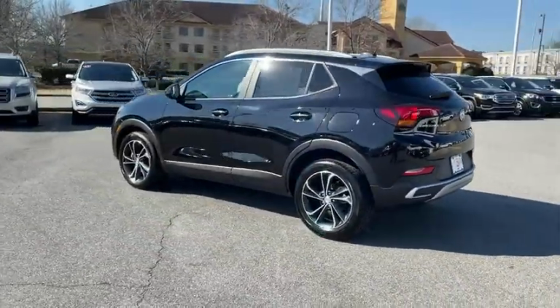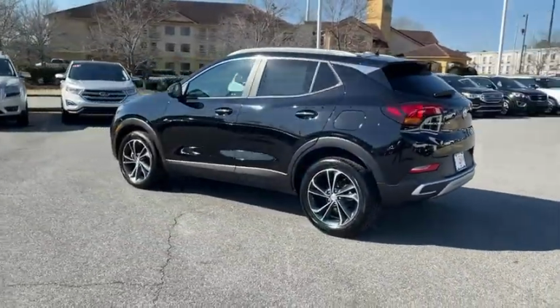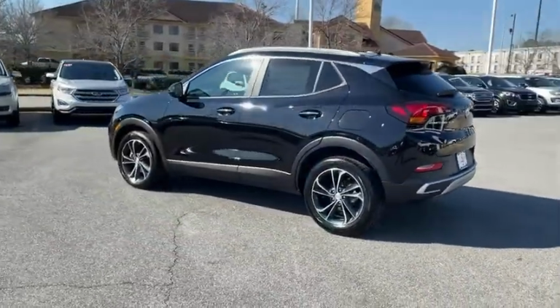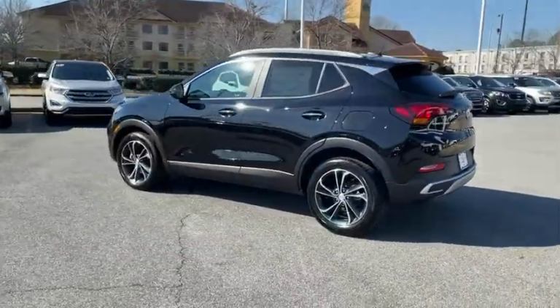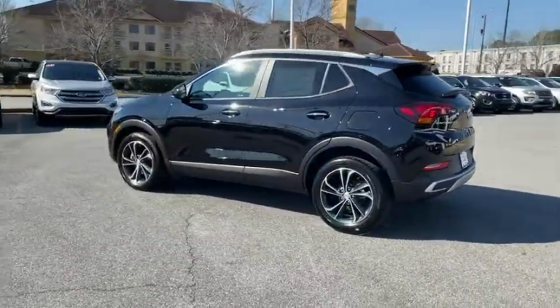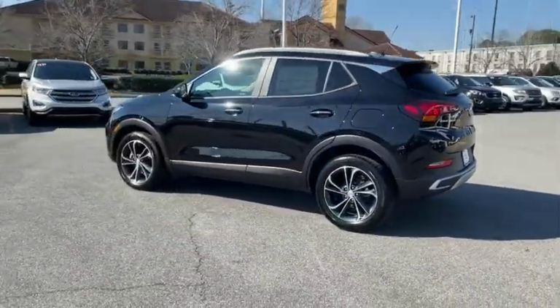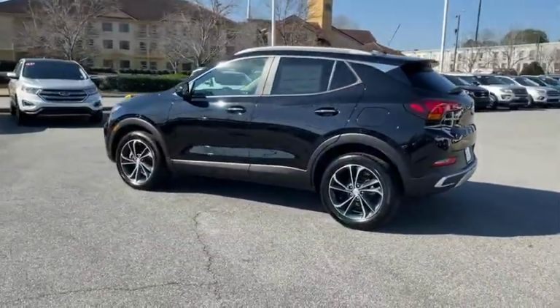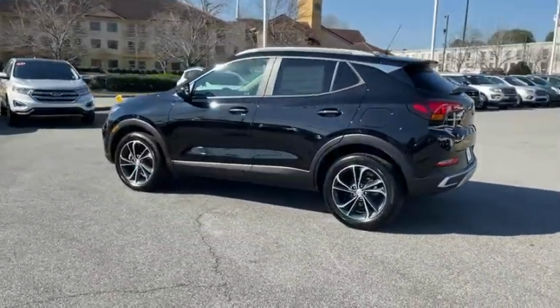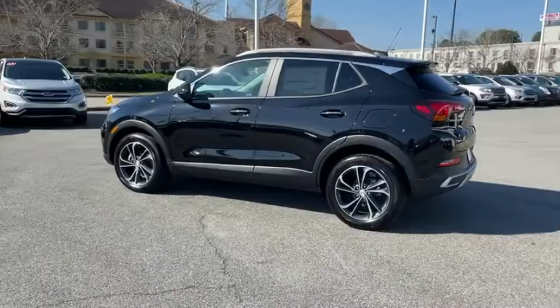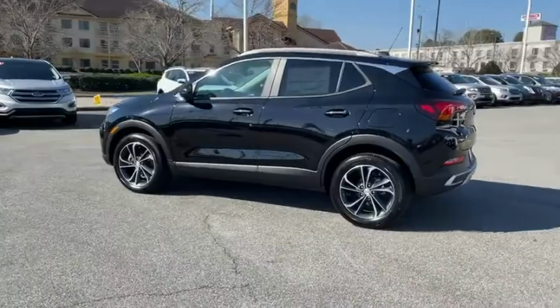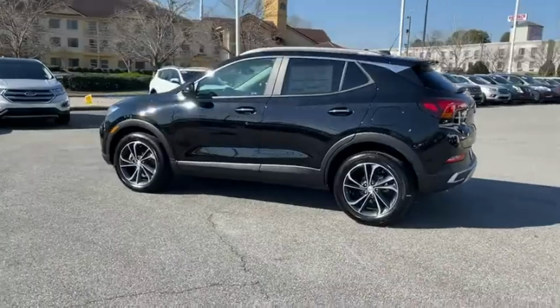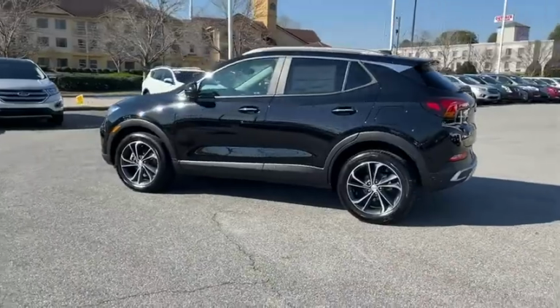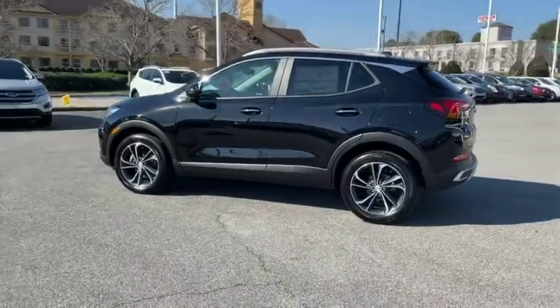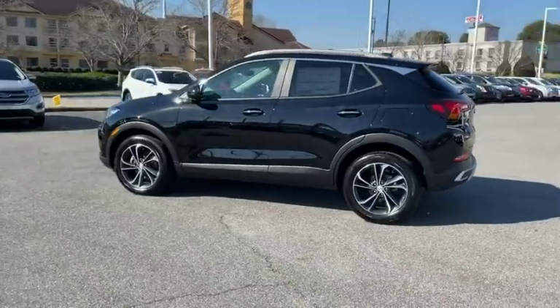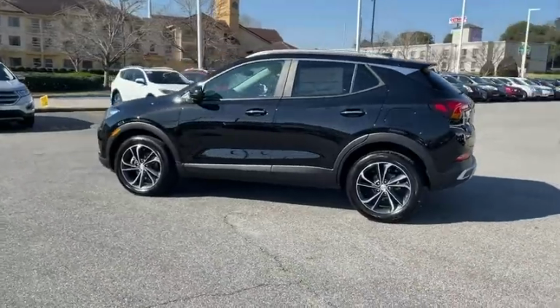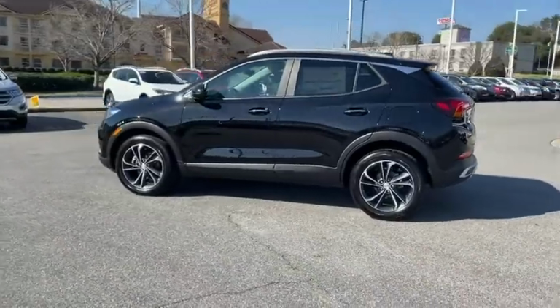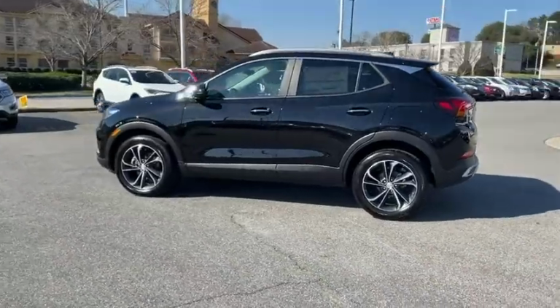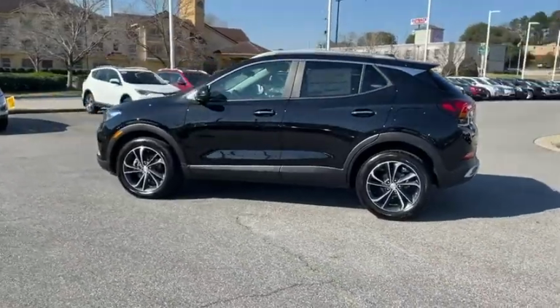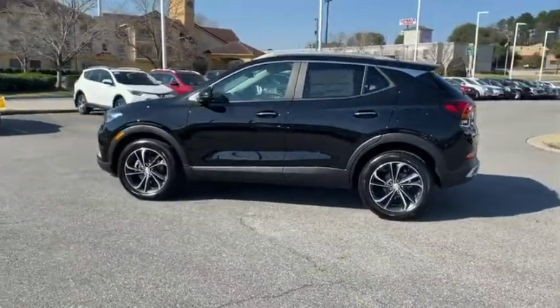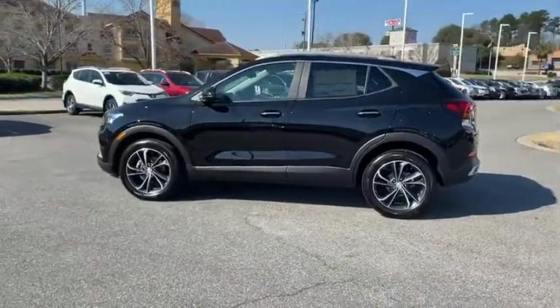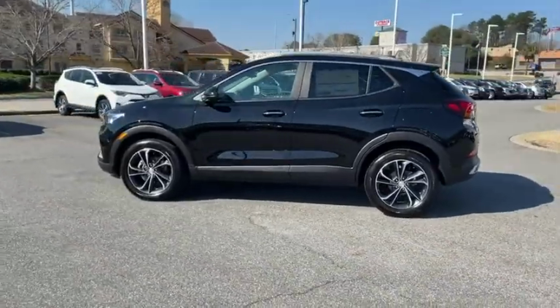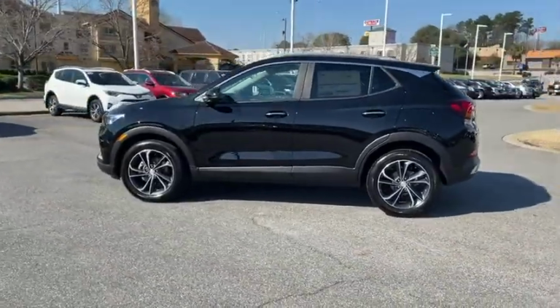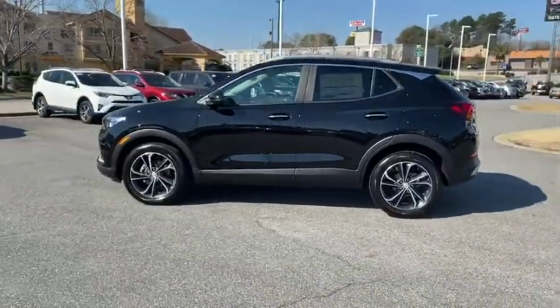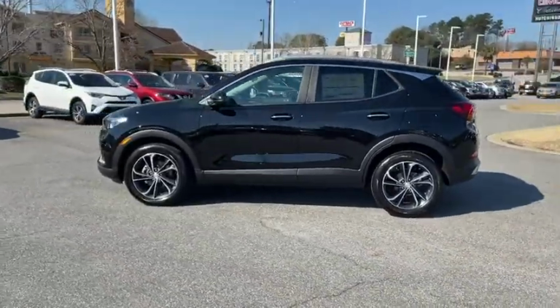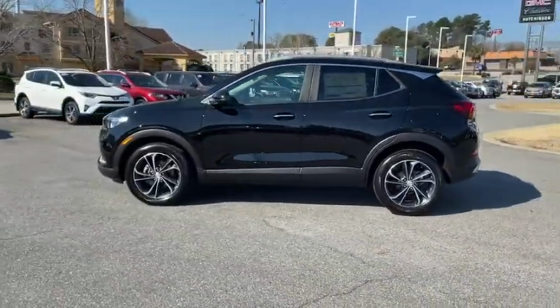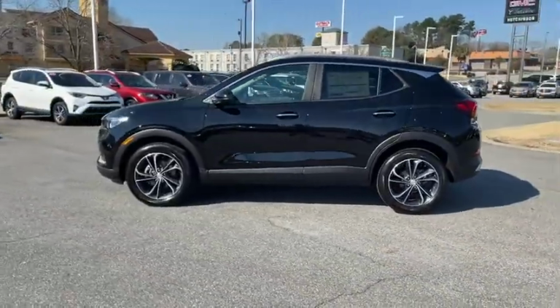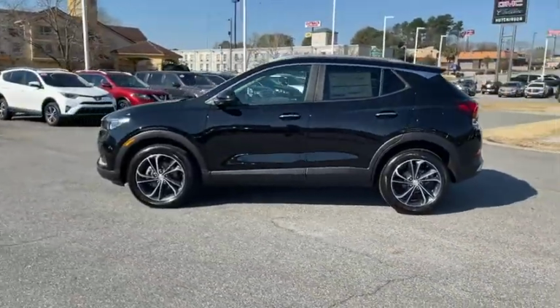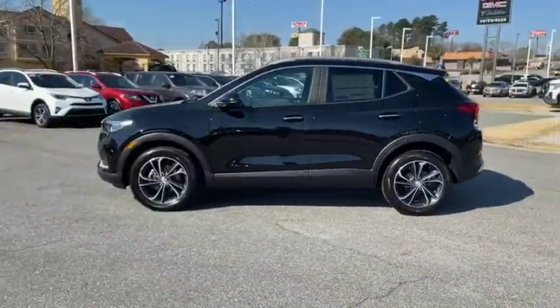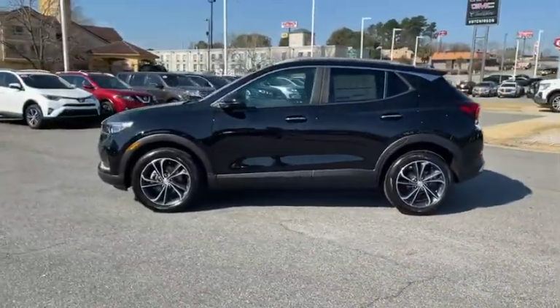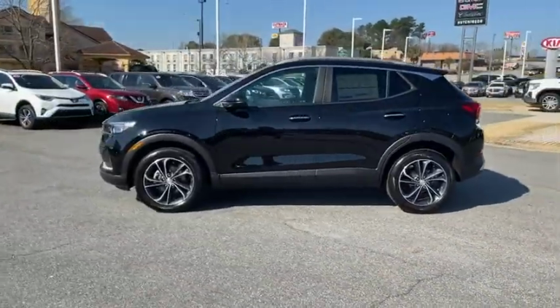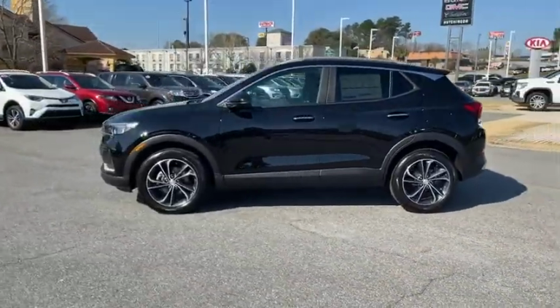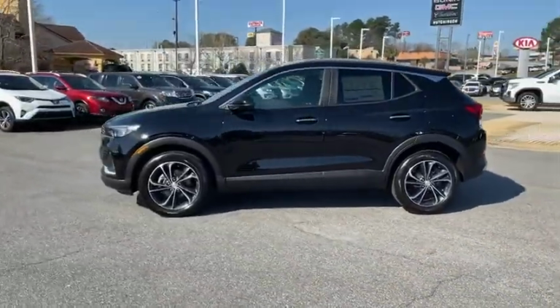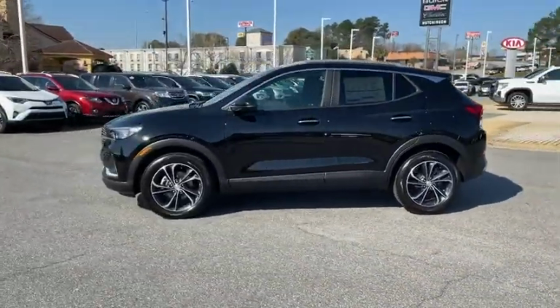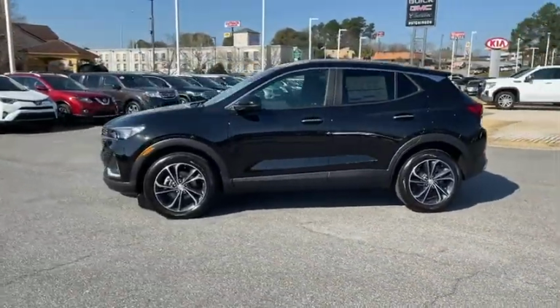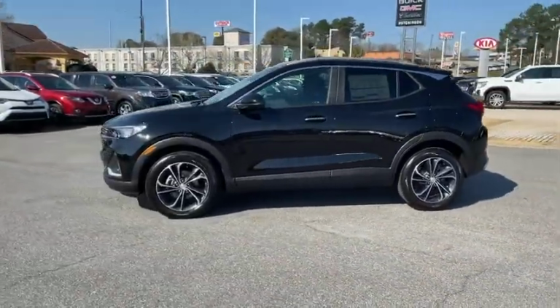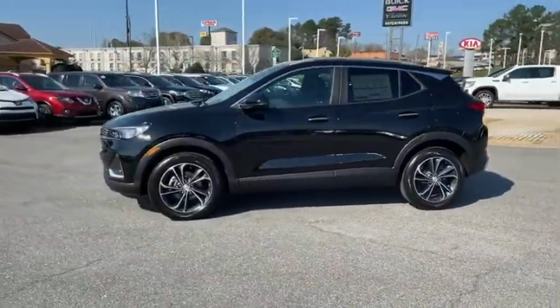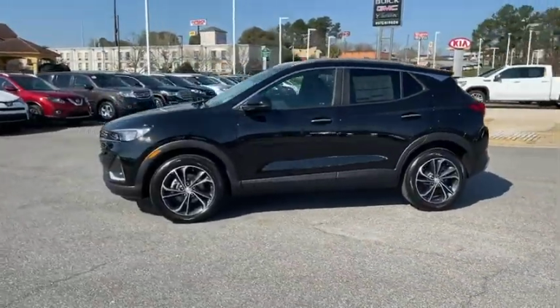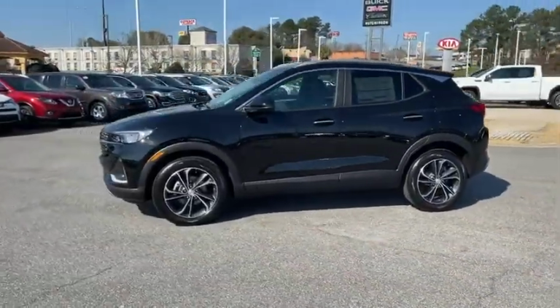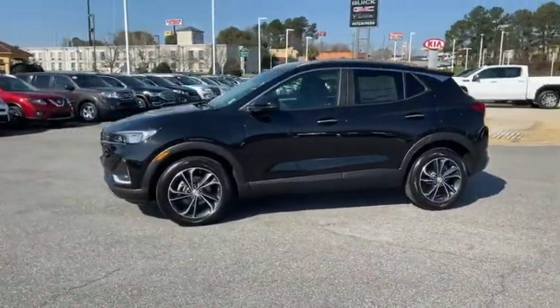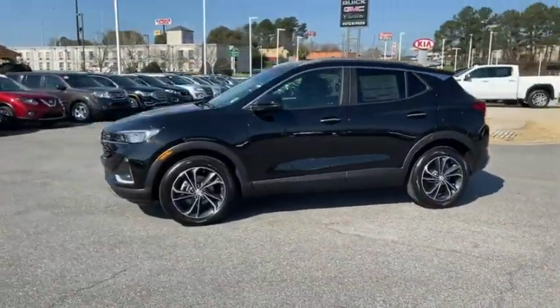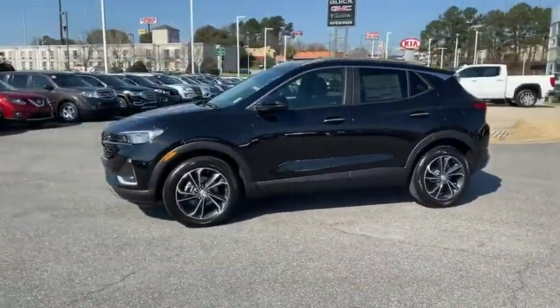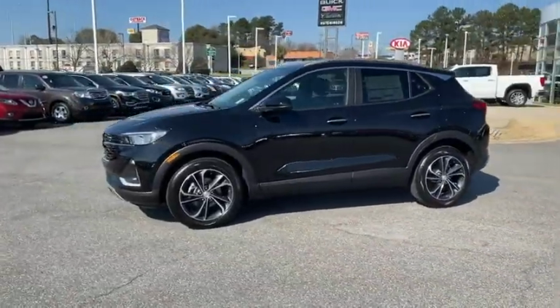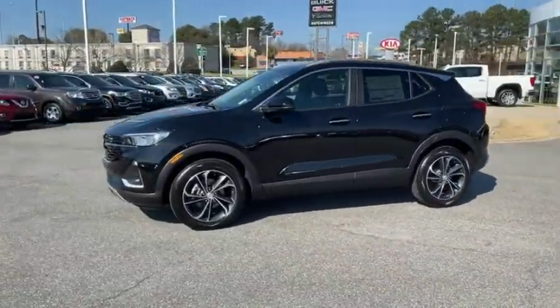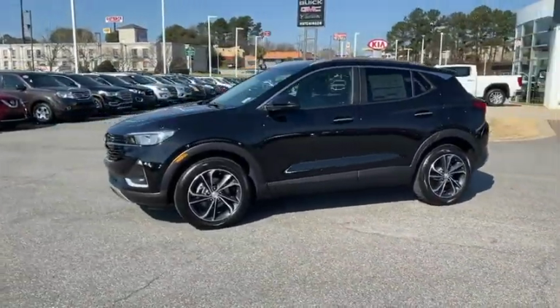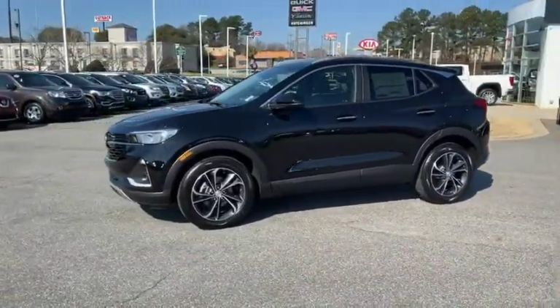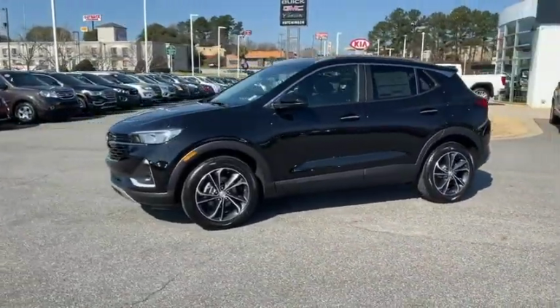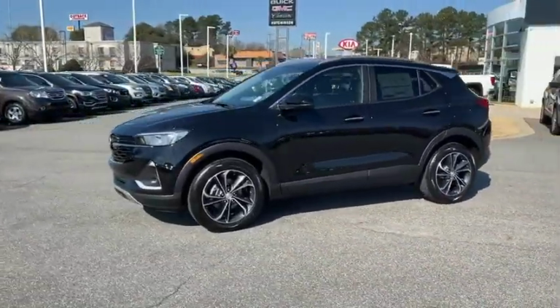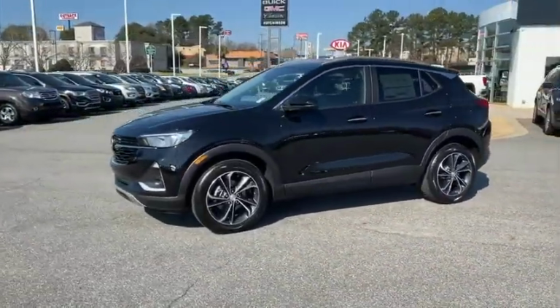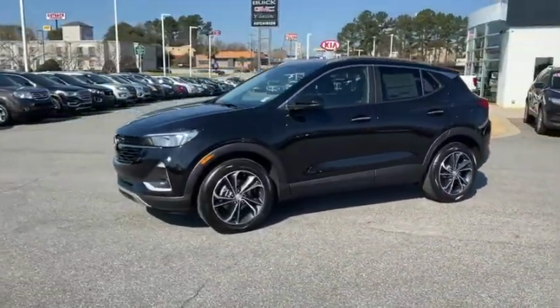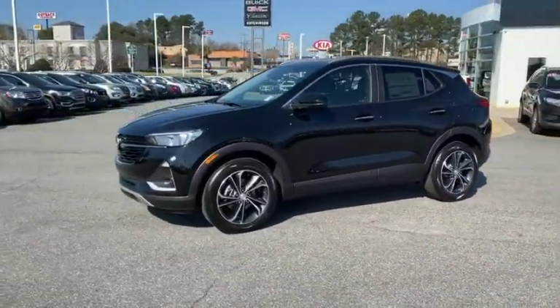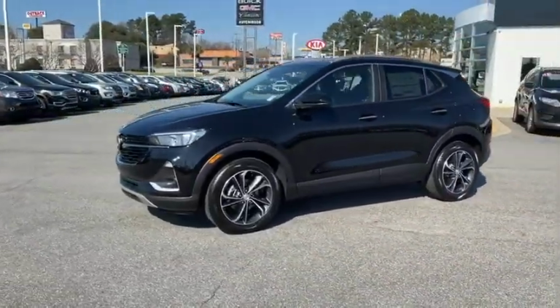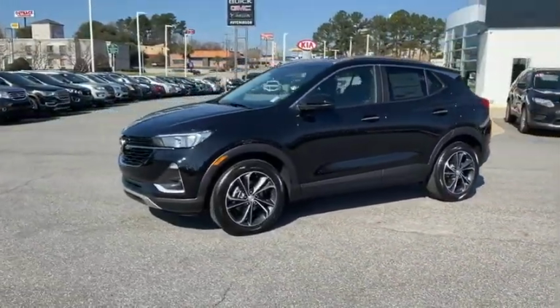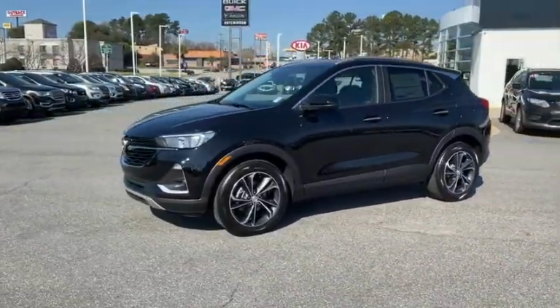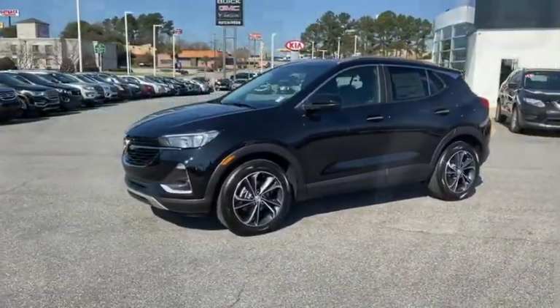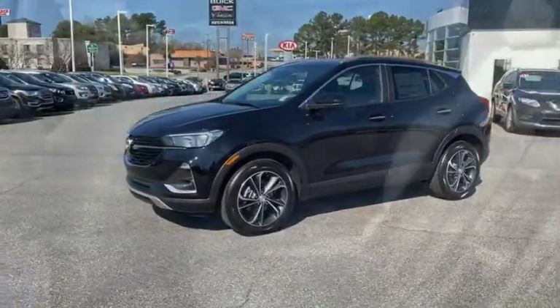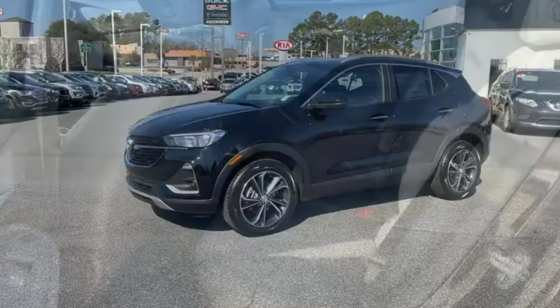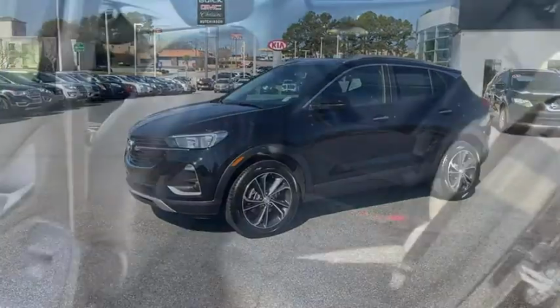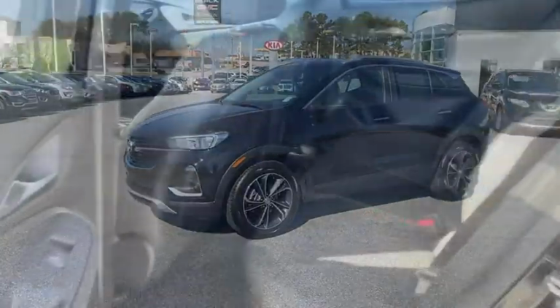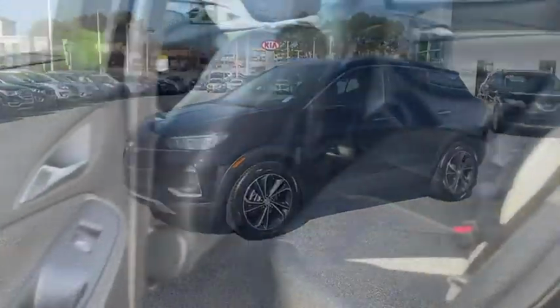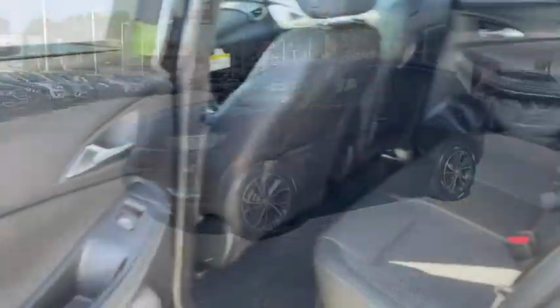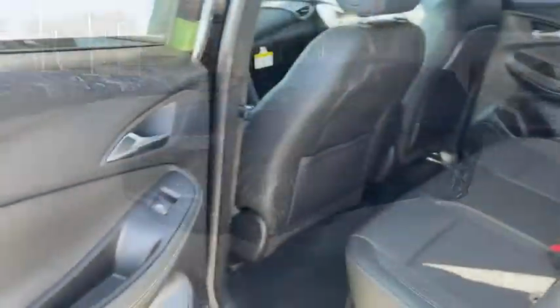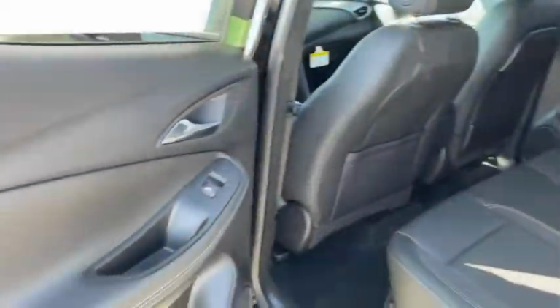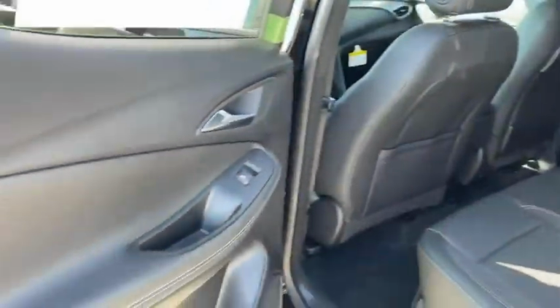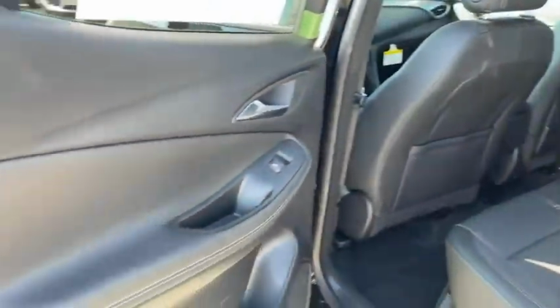Traction control, dual airbags, alloy wheels, power steering, four-wheel disc brakes, aluminum wheels, compass.